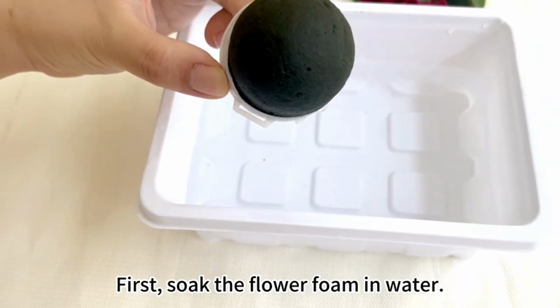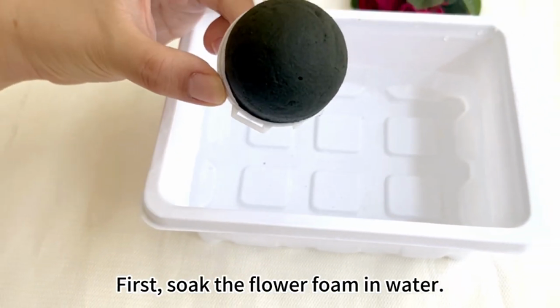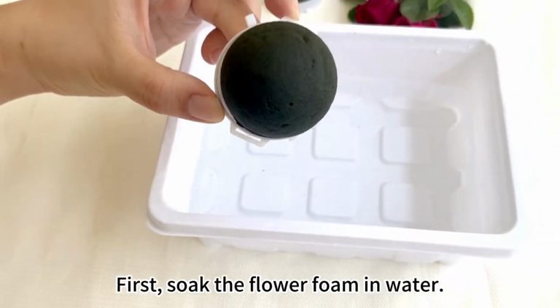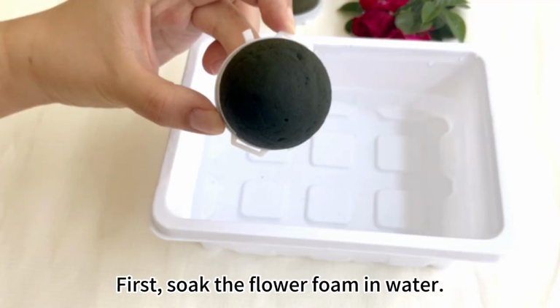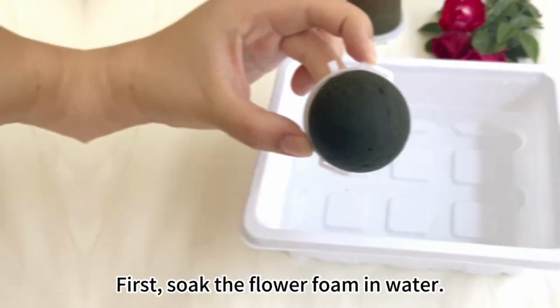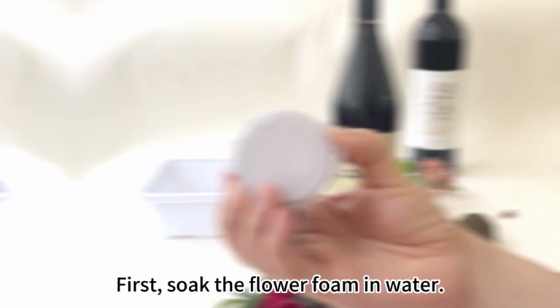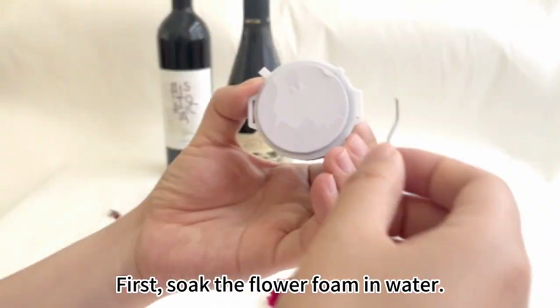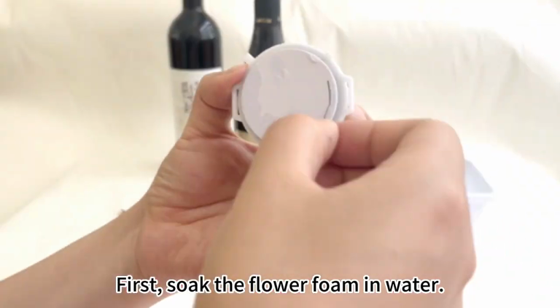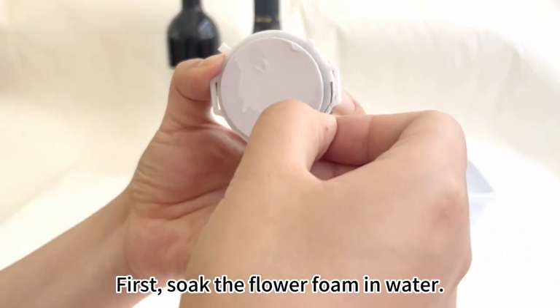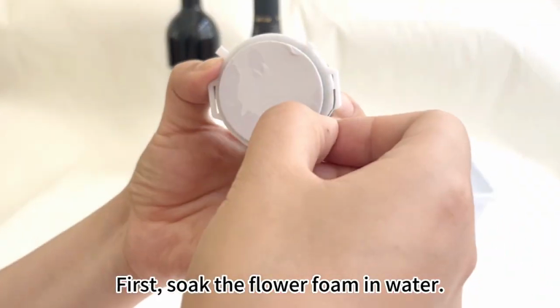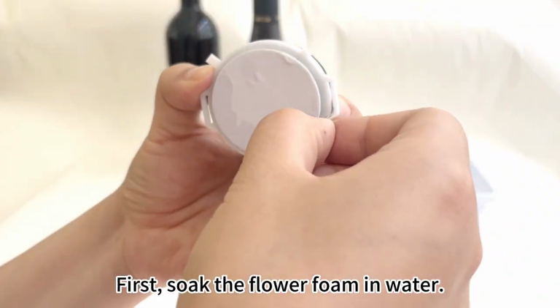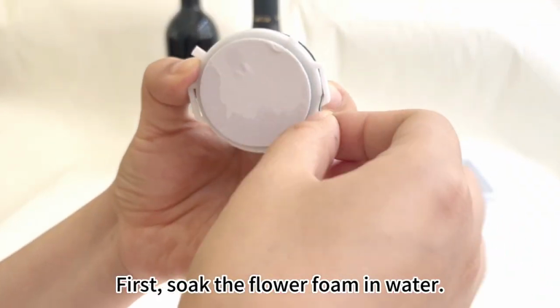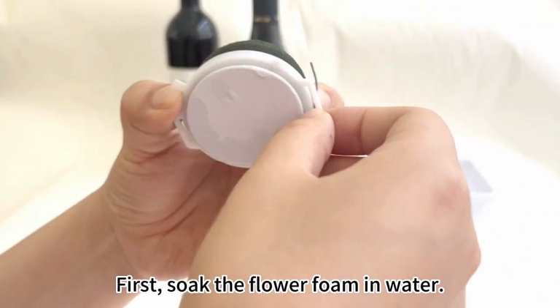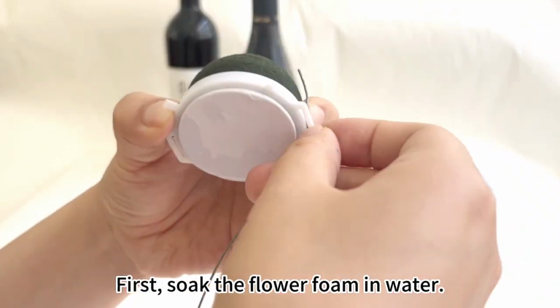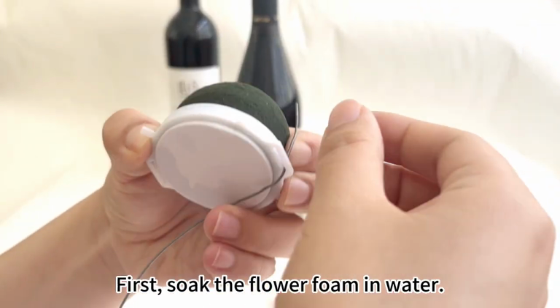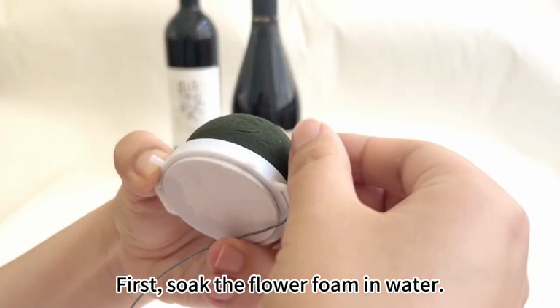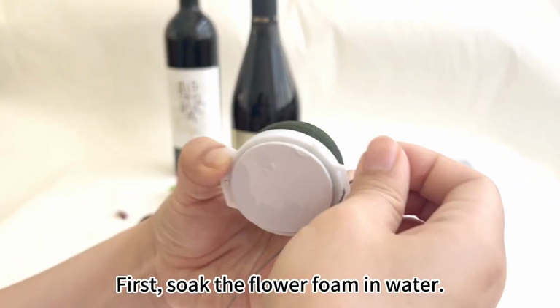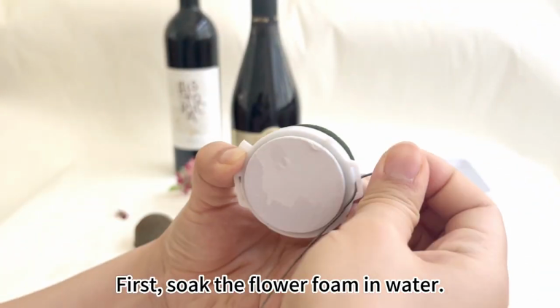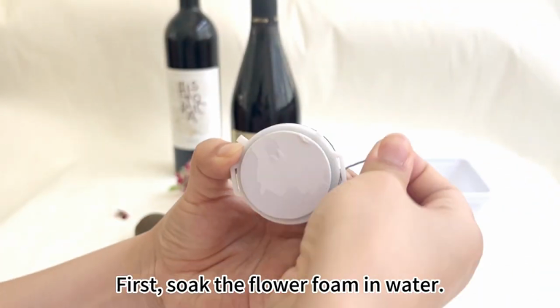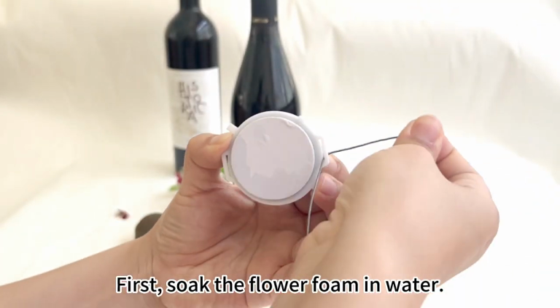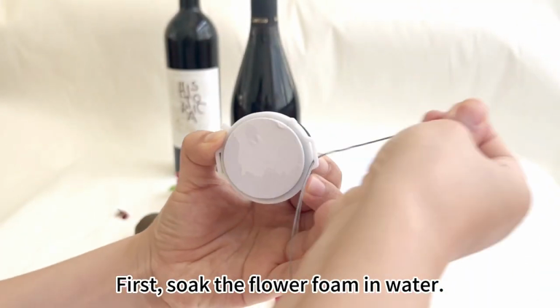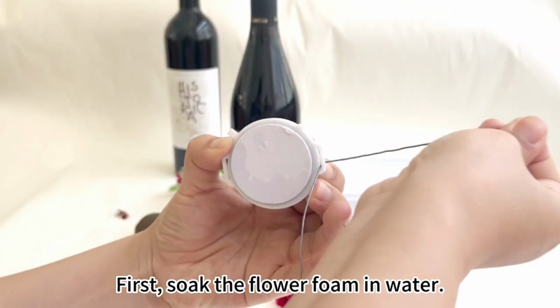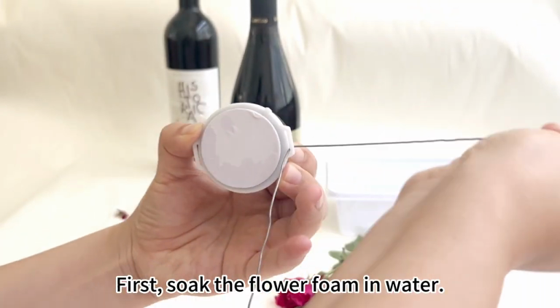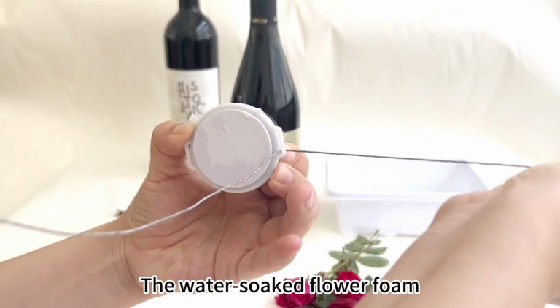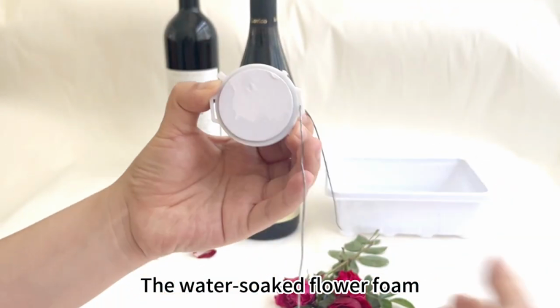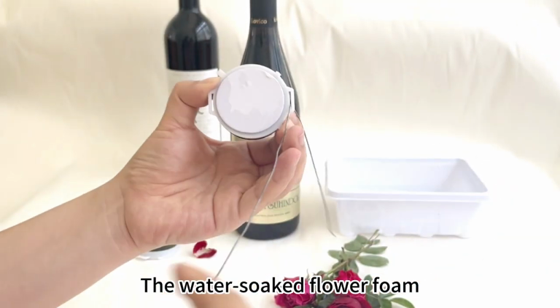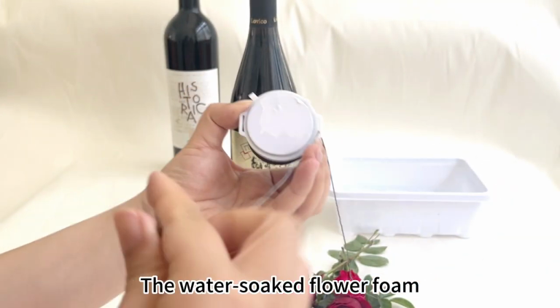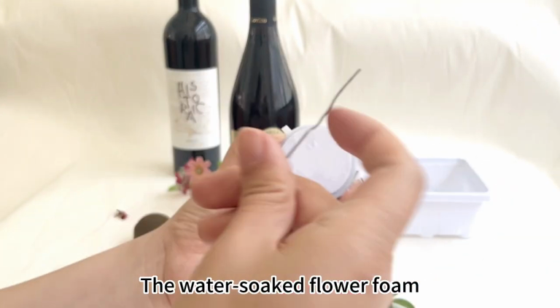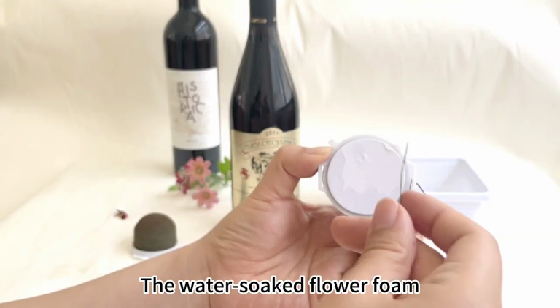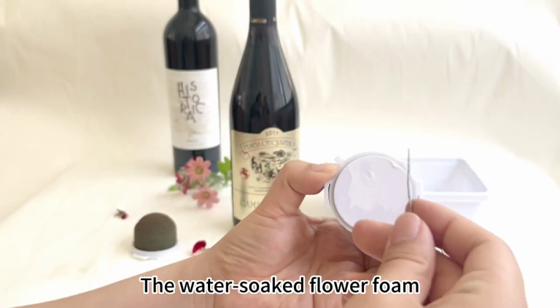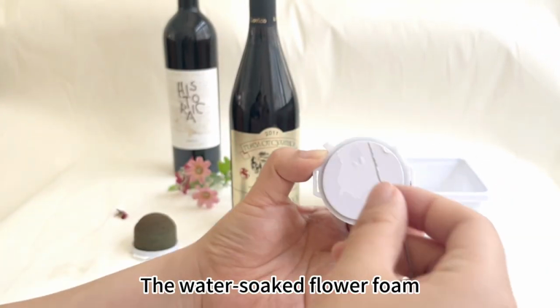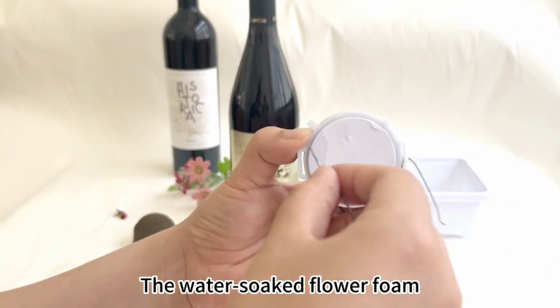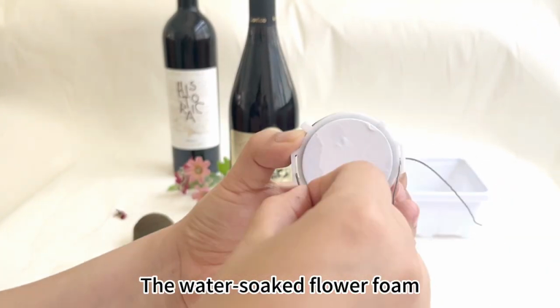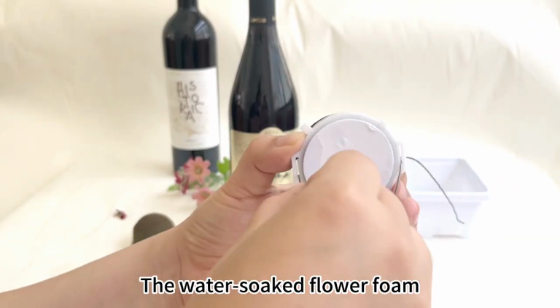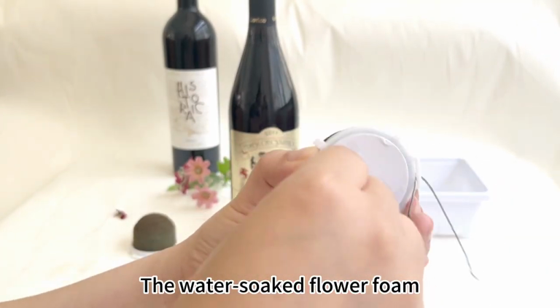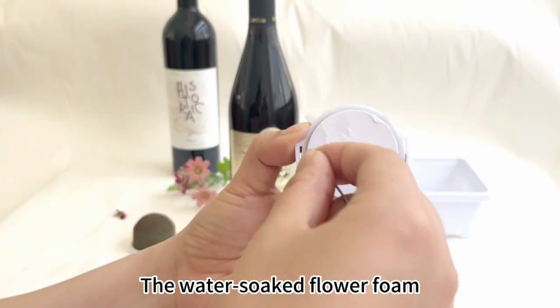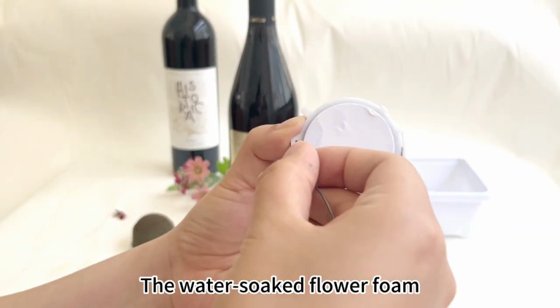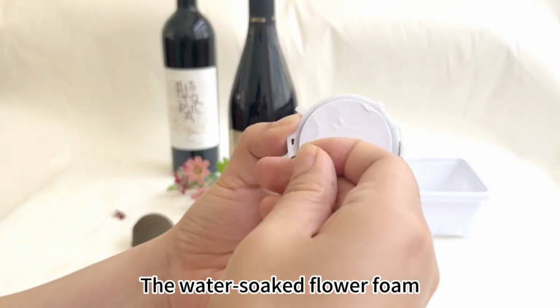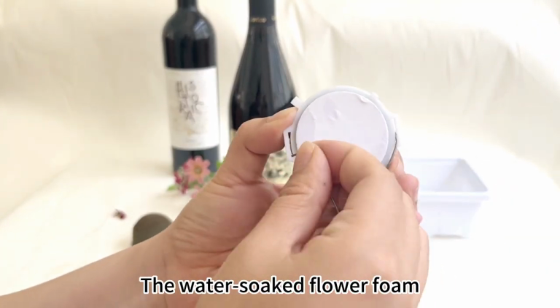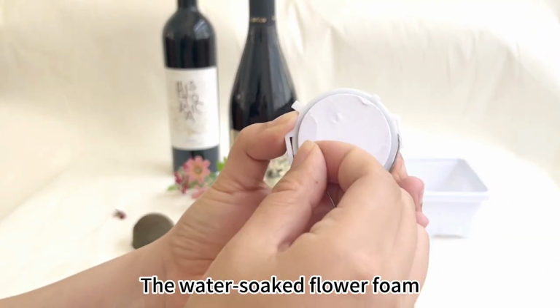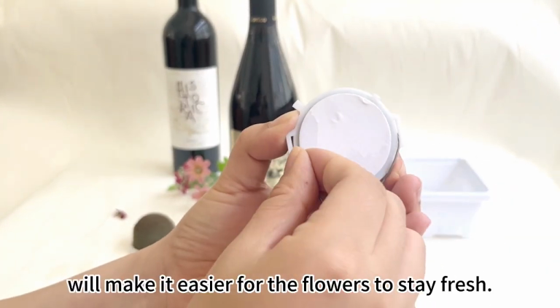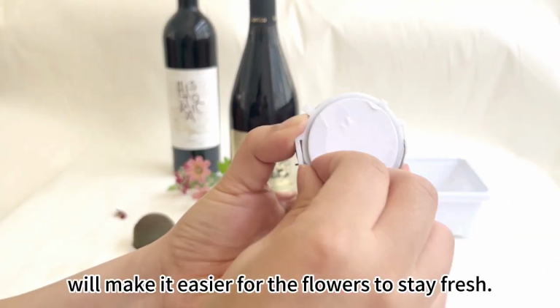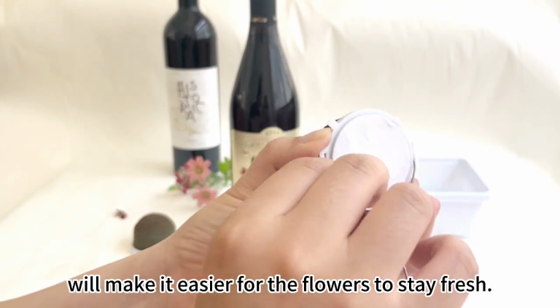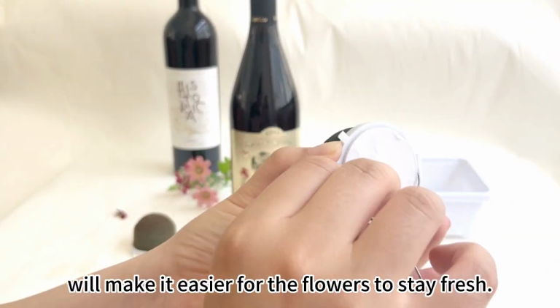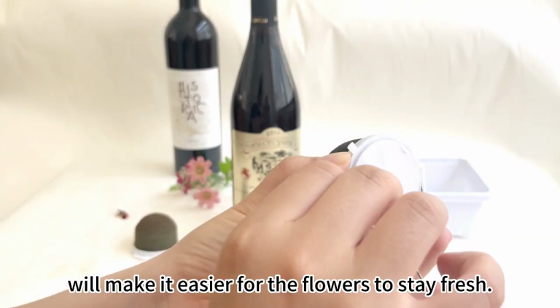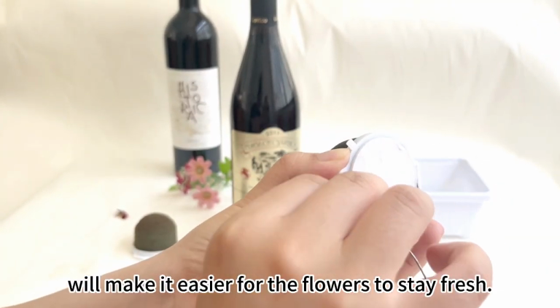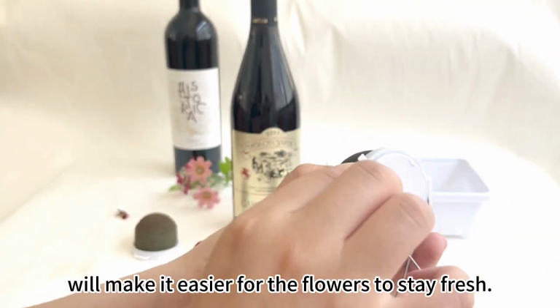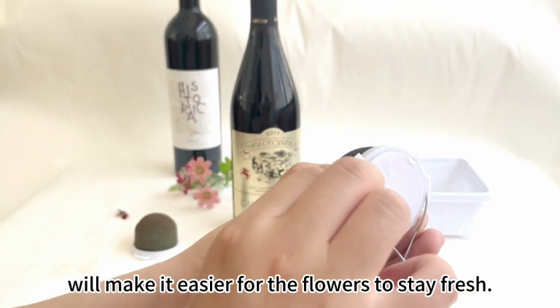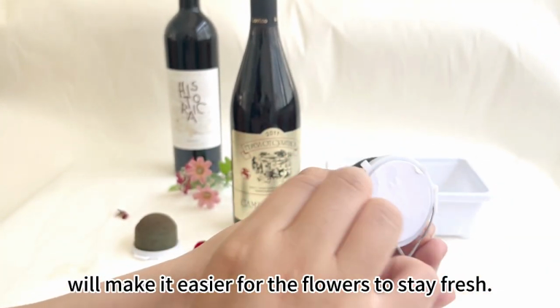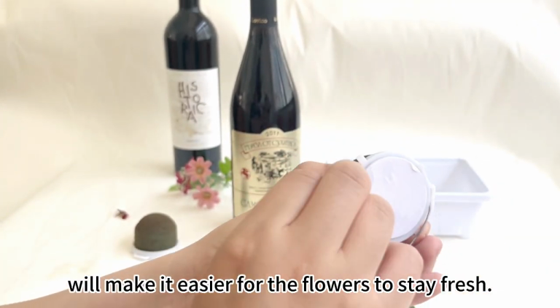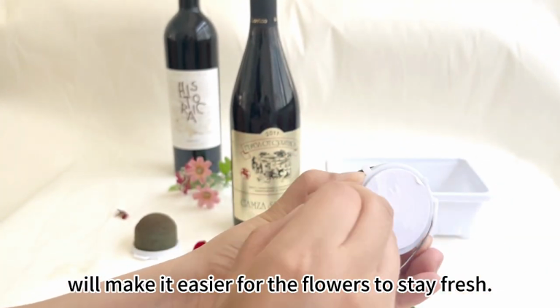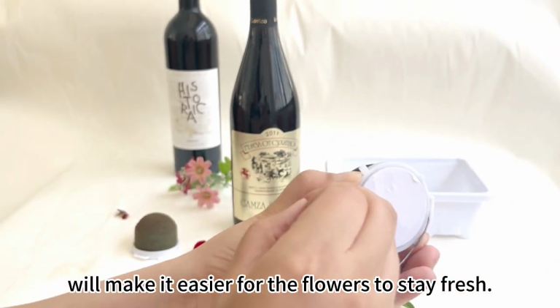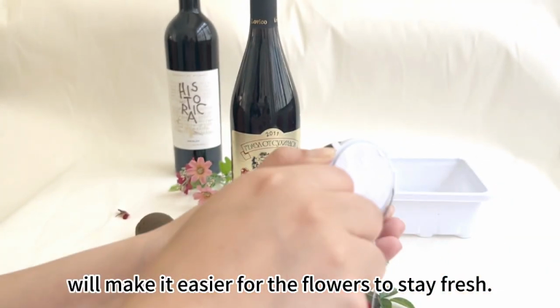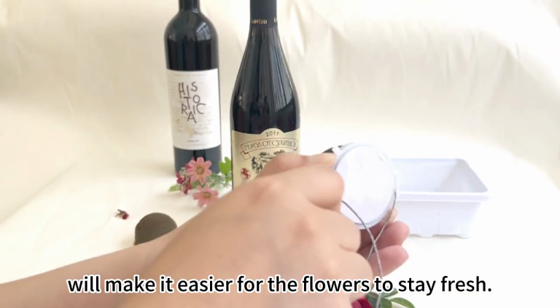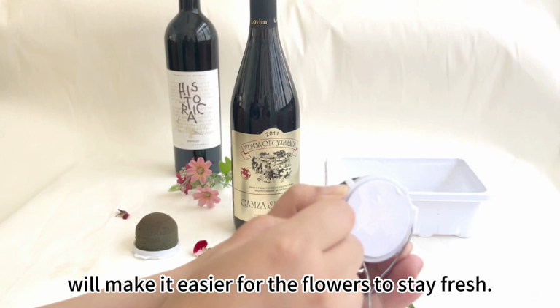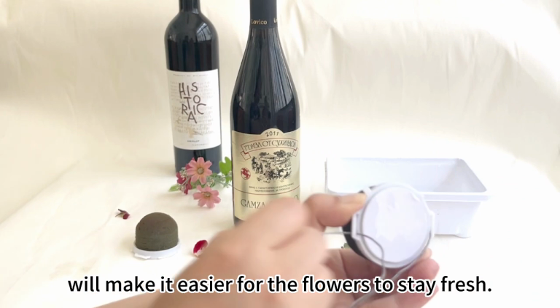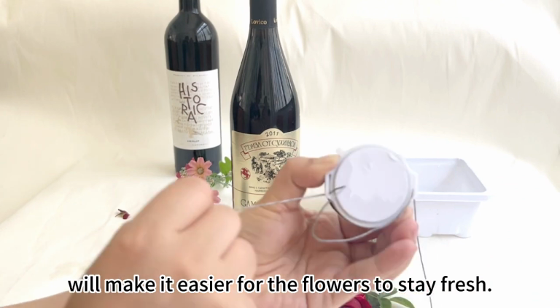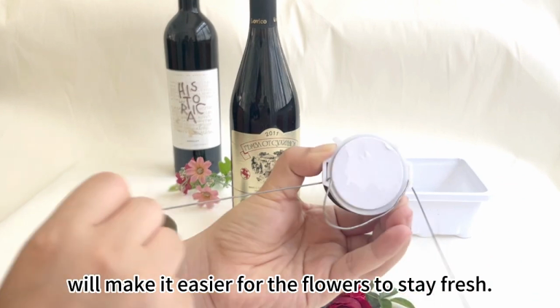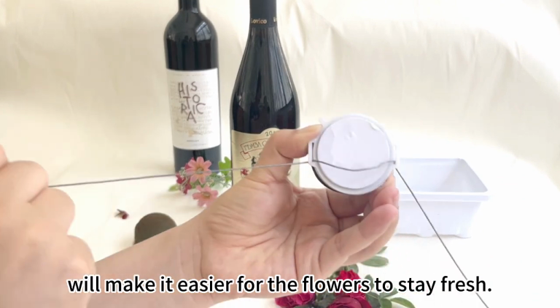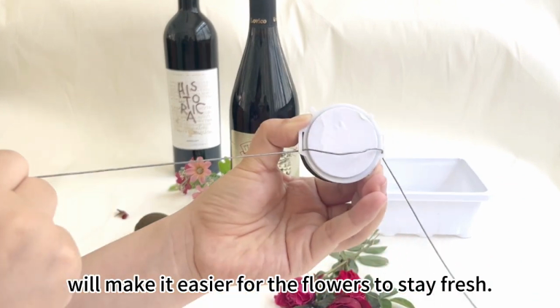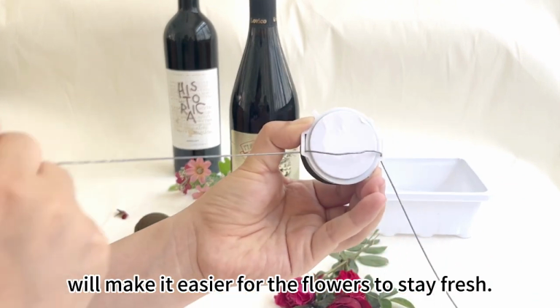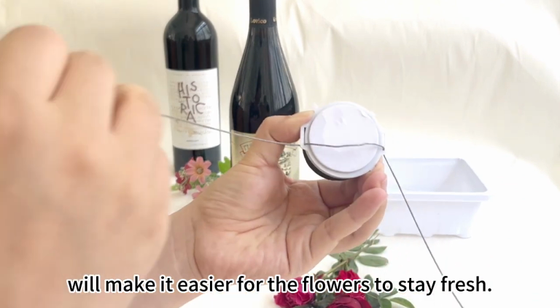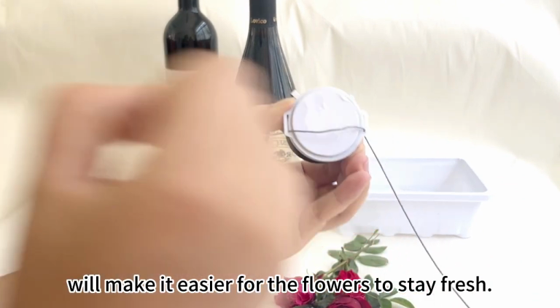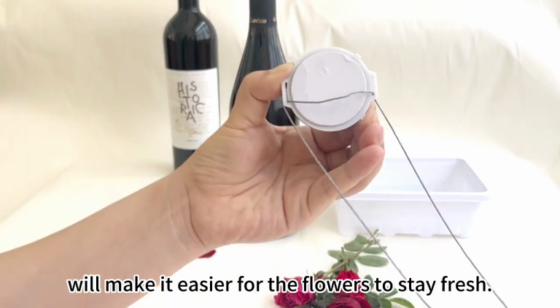First, soak the flower foam in water. The water-soaked flower foam will make it easier for the flowers to stay fresh.